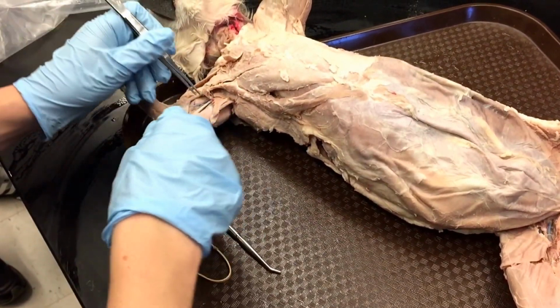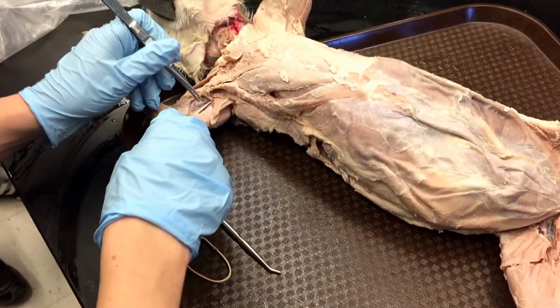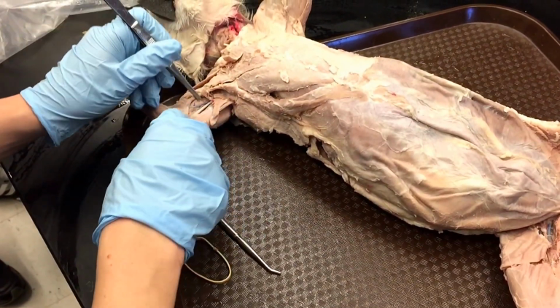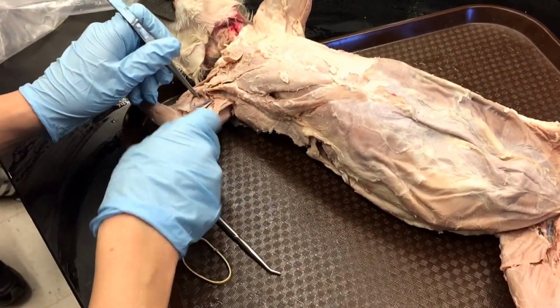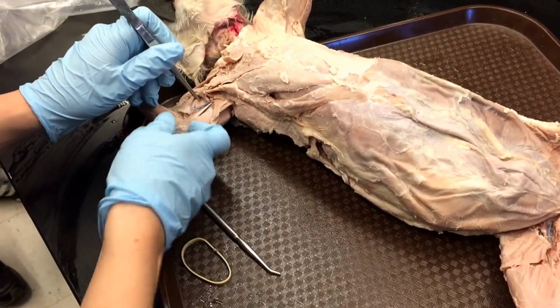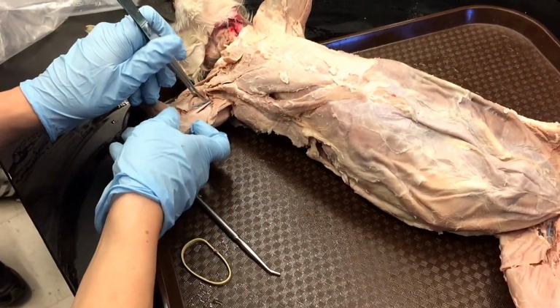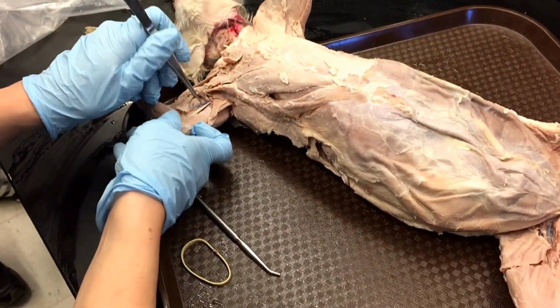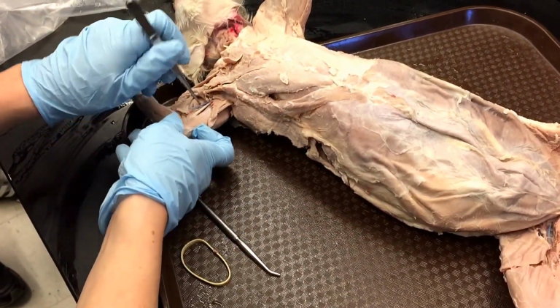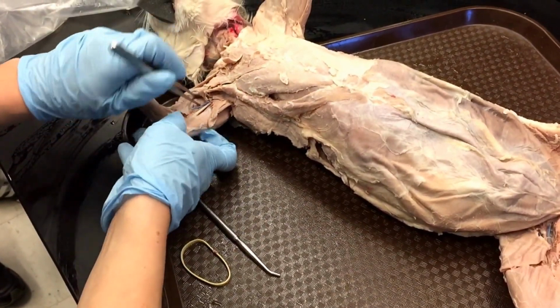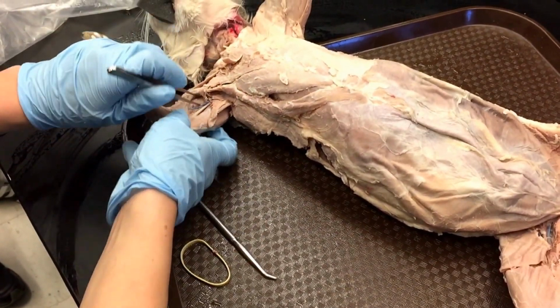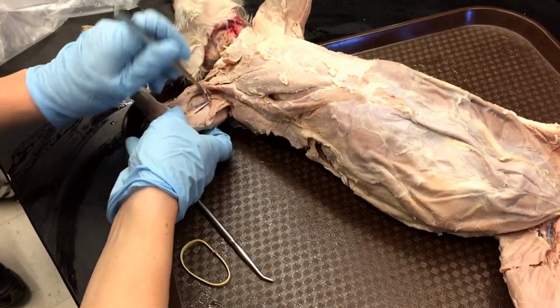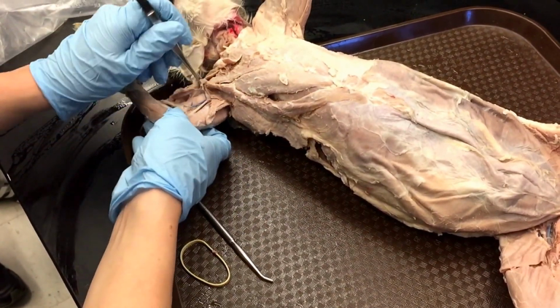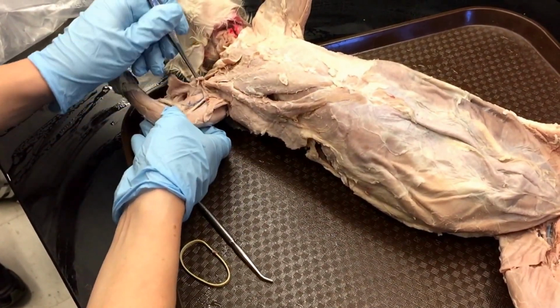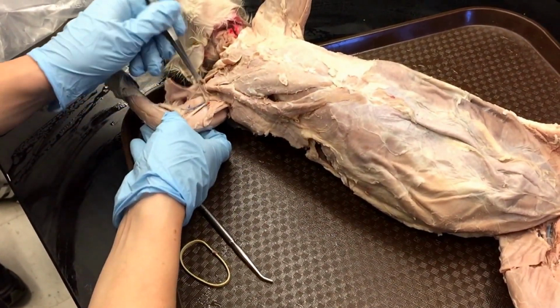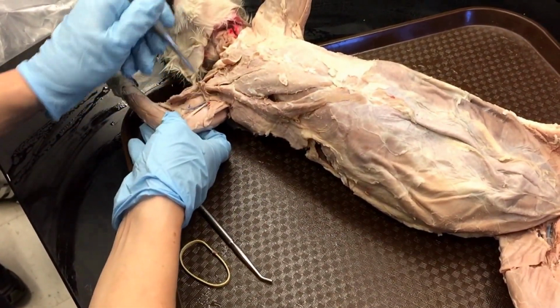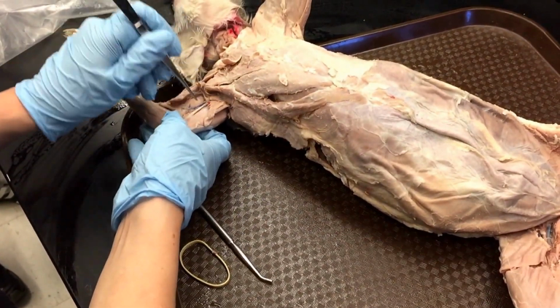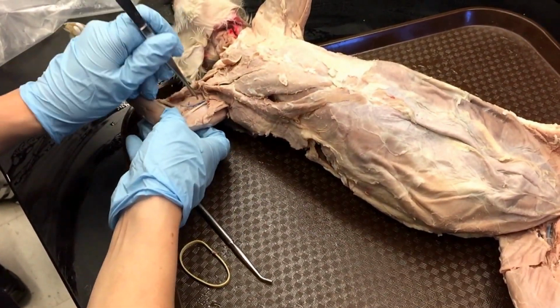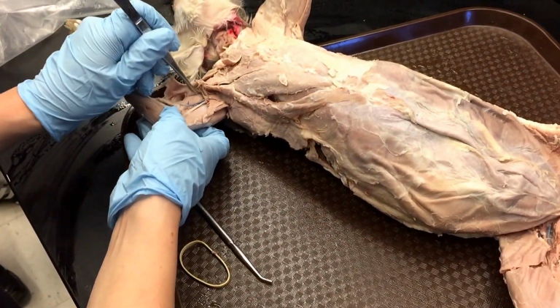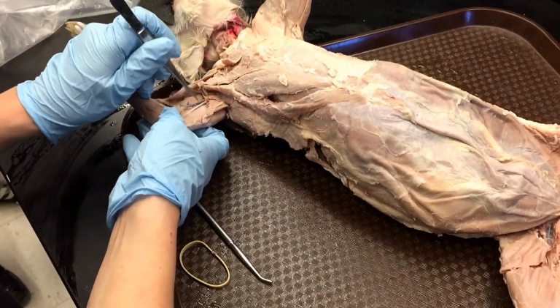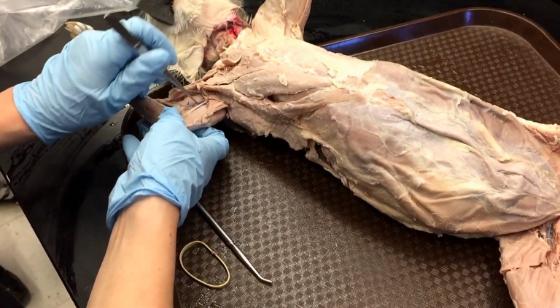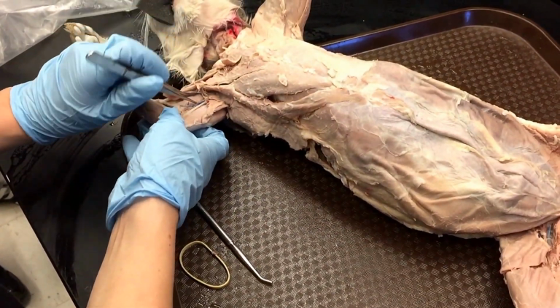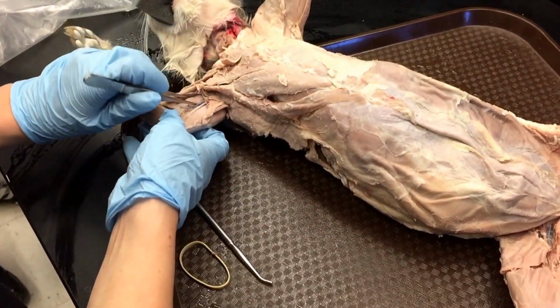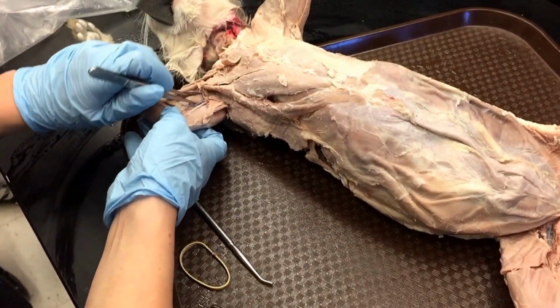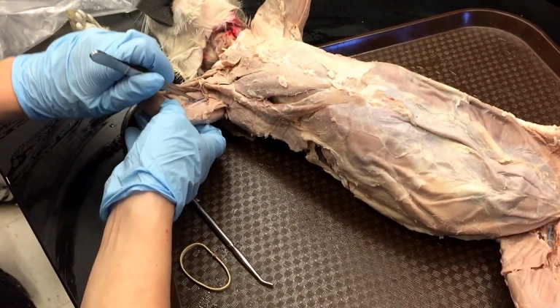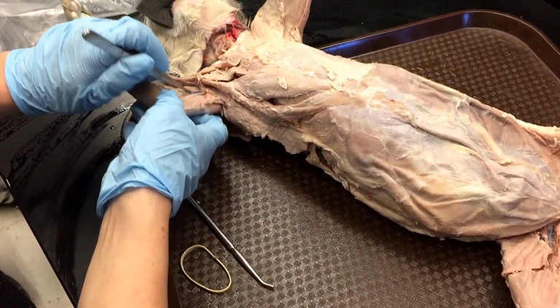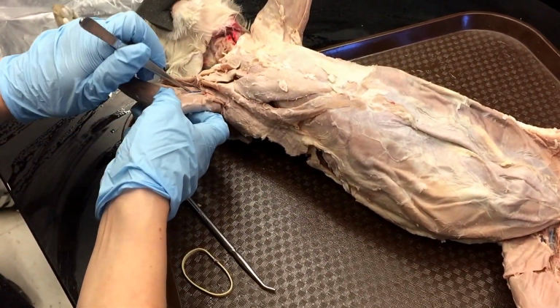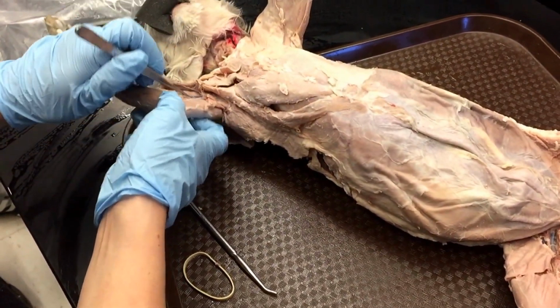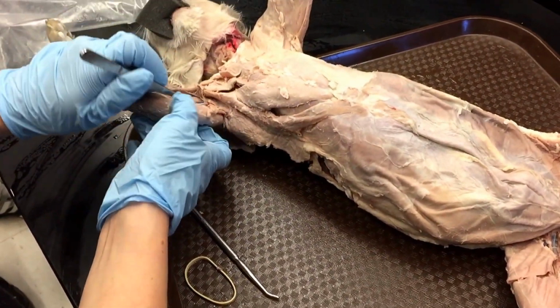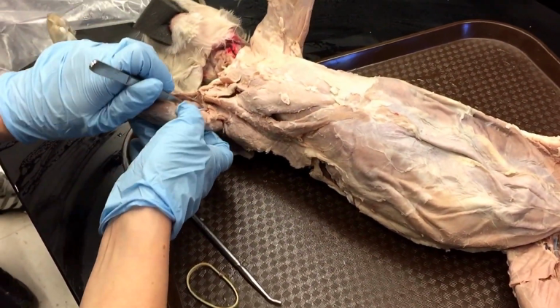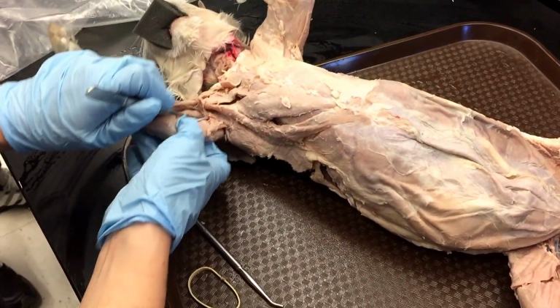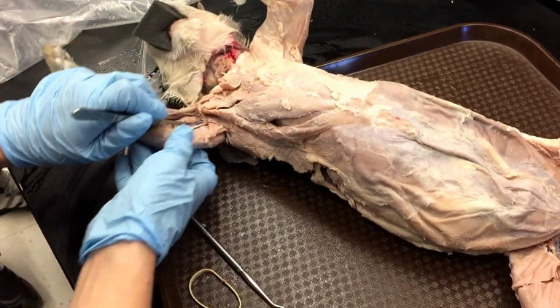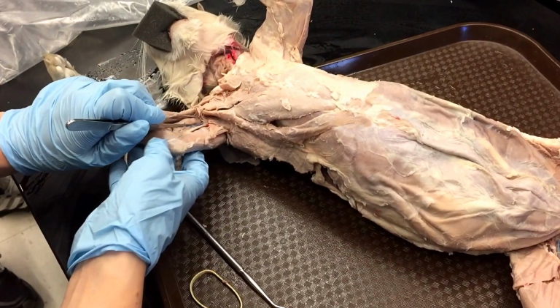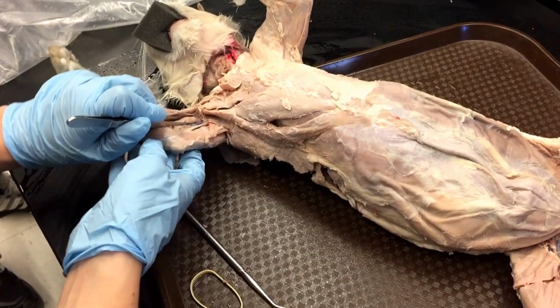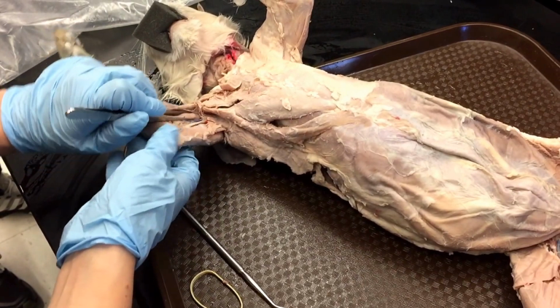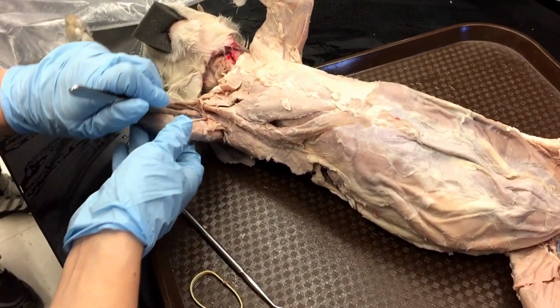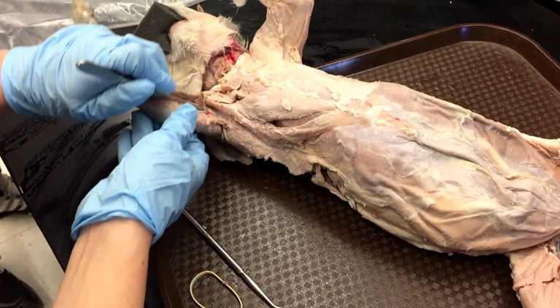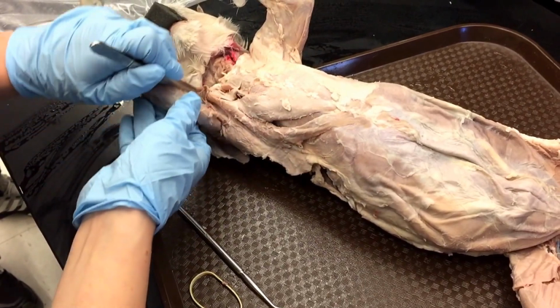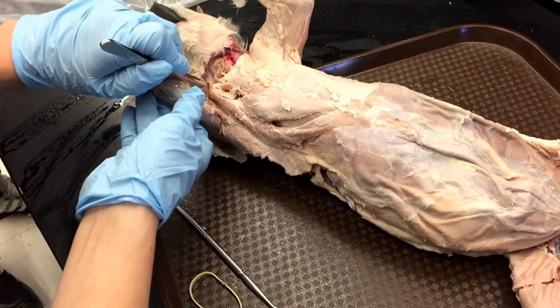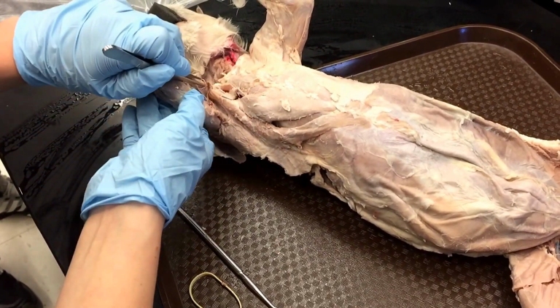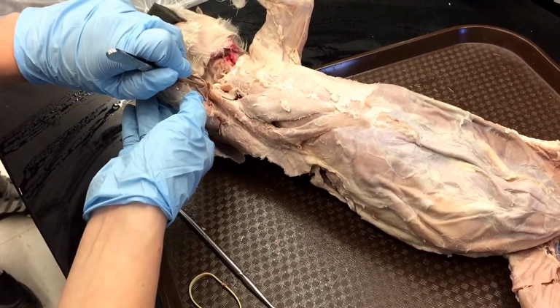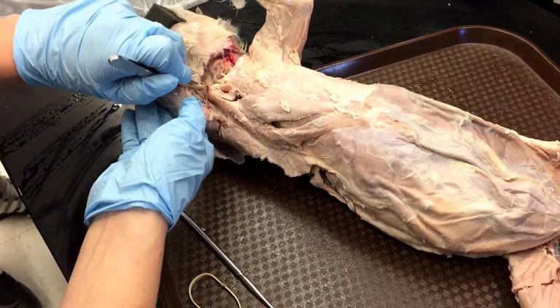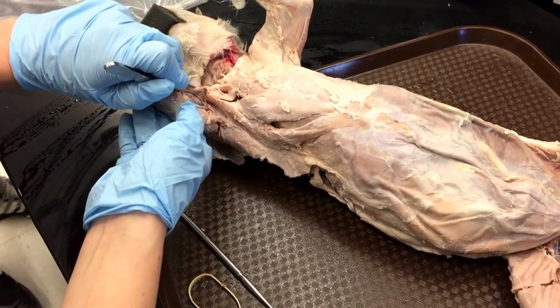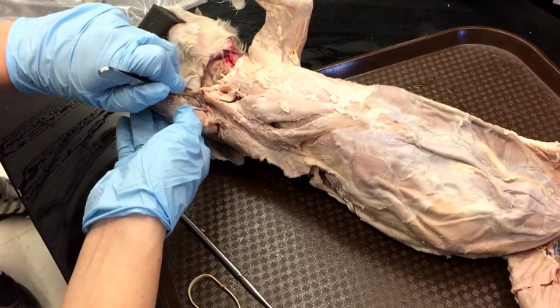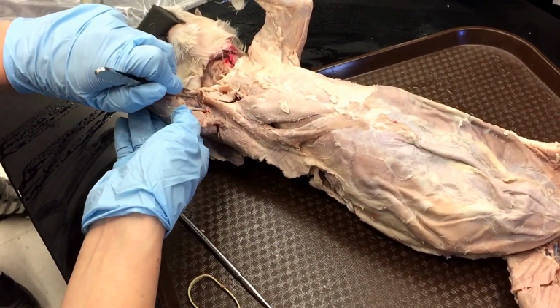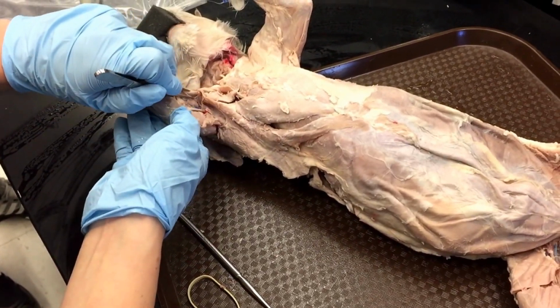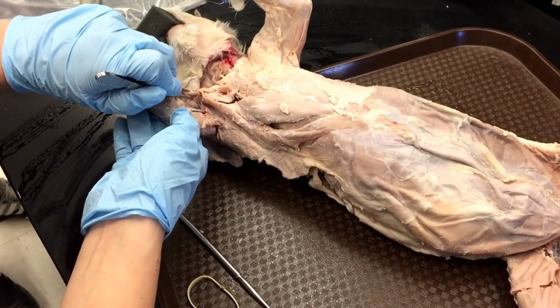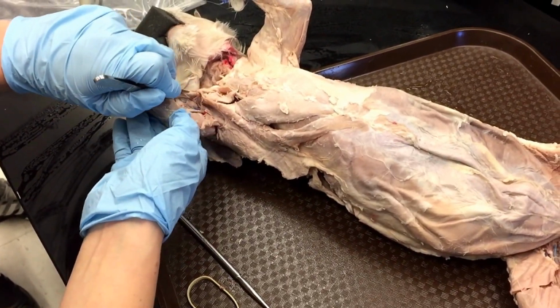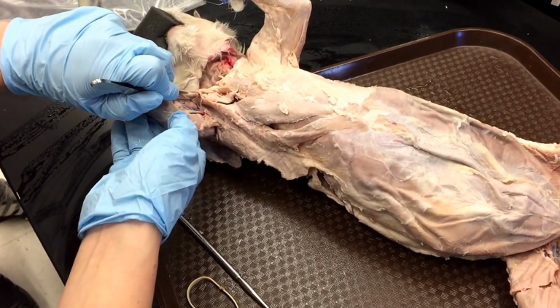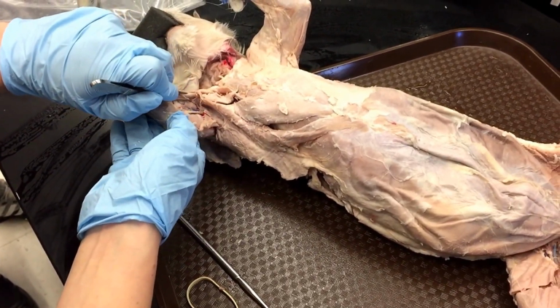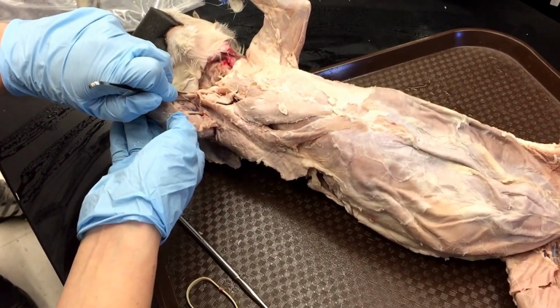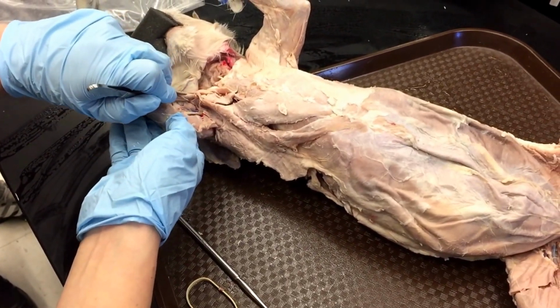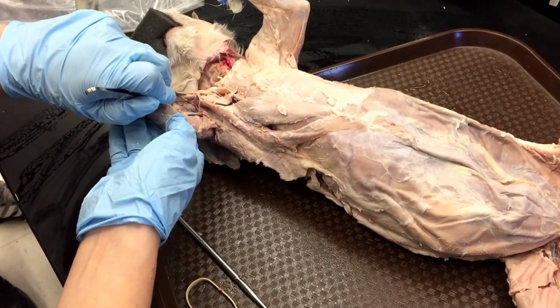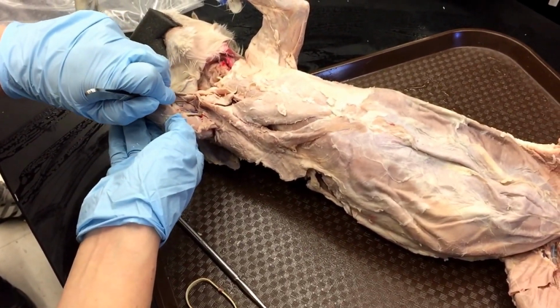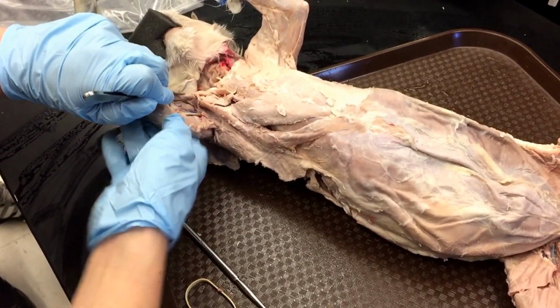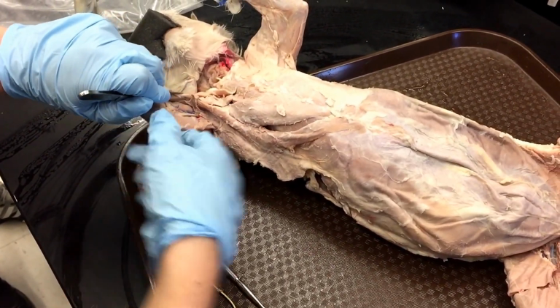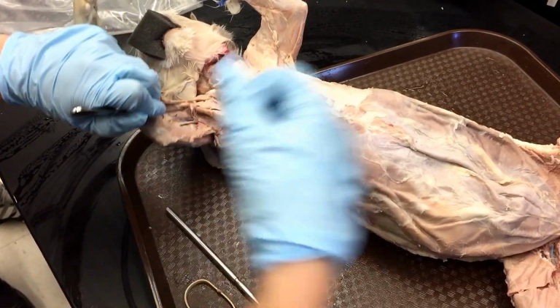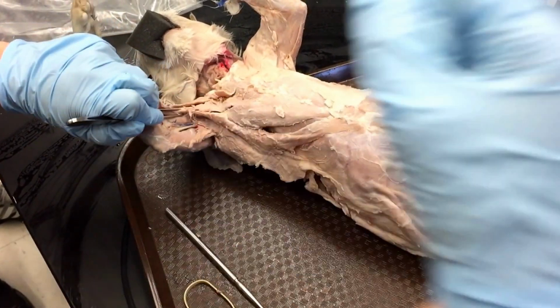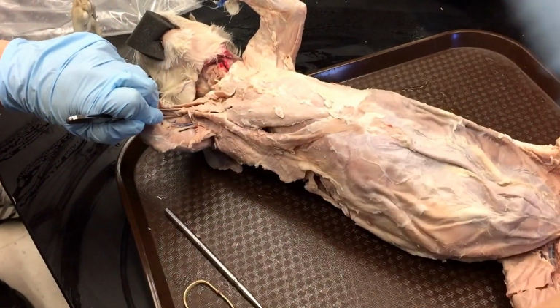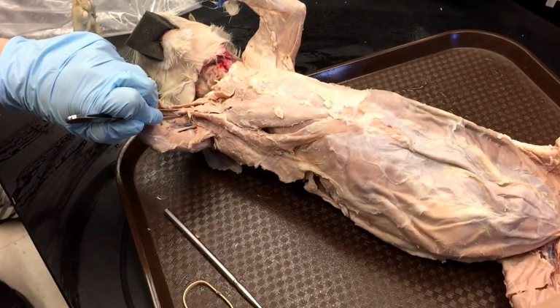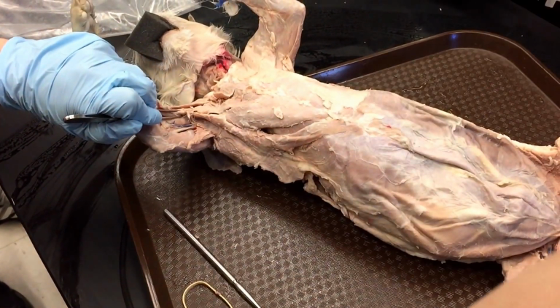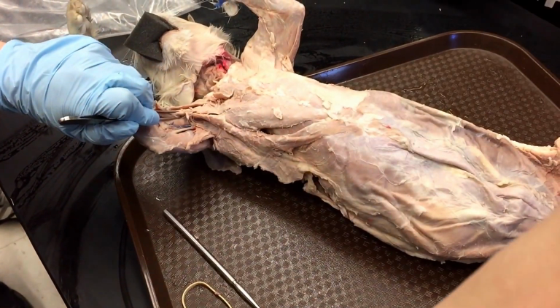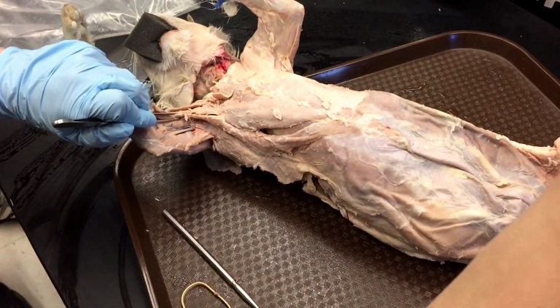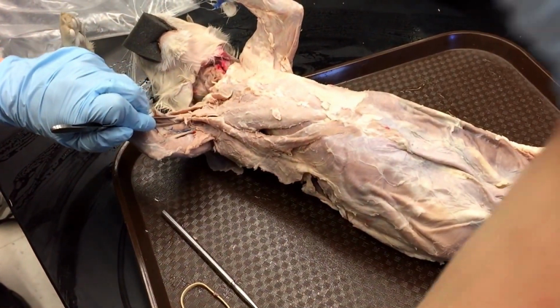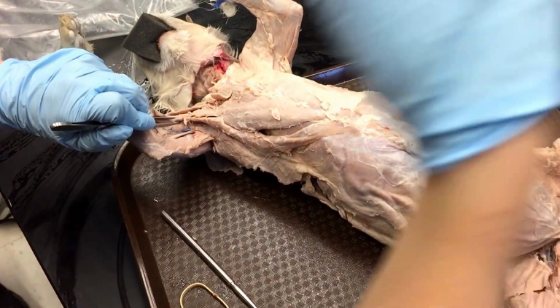Your bicep — the bicep brachii — is this big muscle here. Really easy to find in most cats. It's the biggest arm muscle.